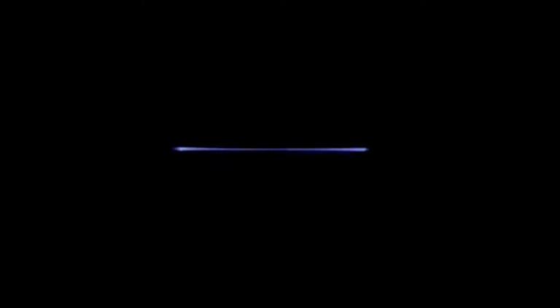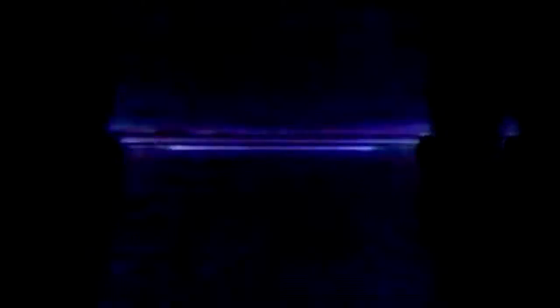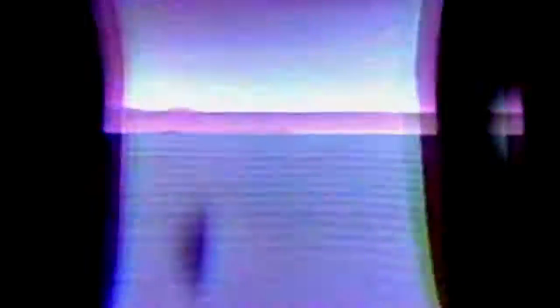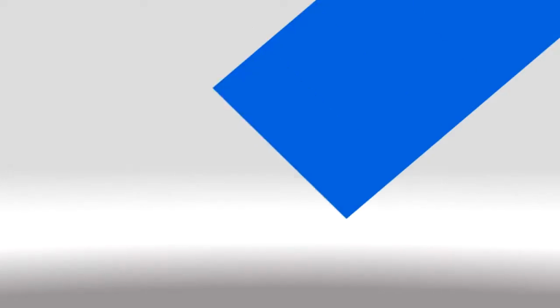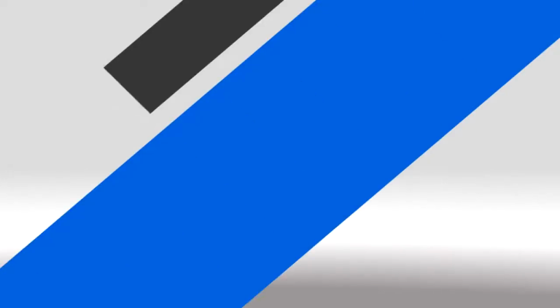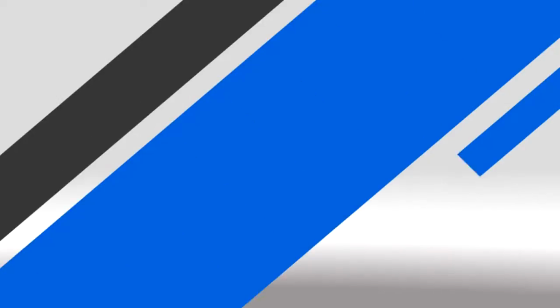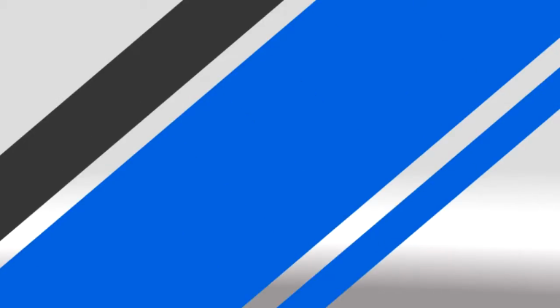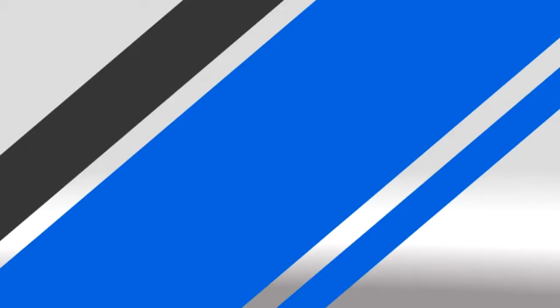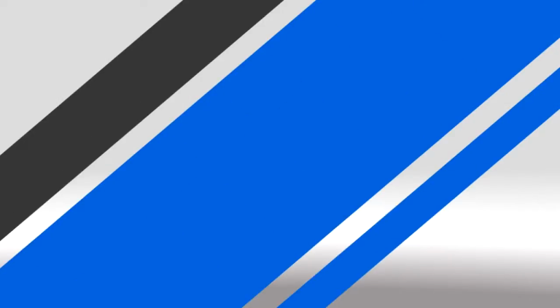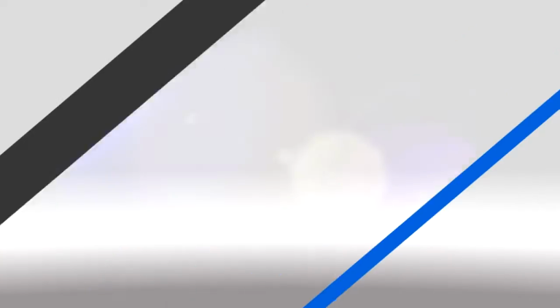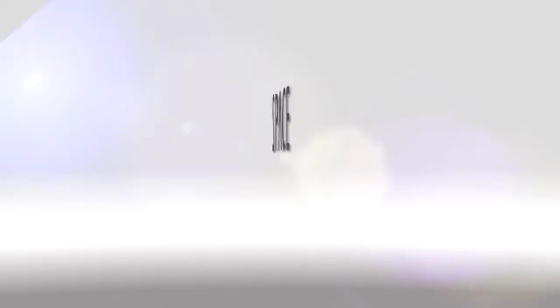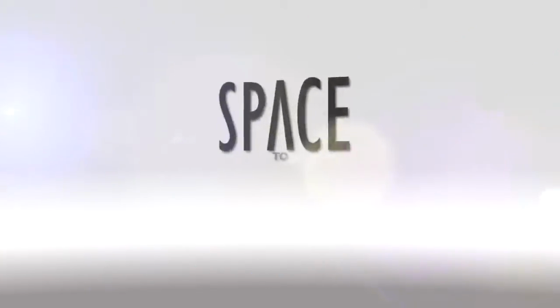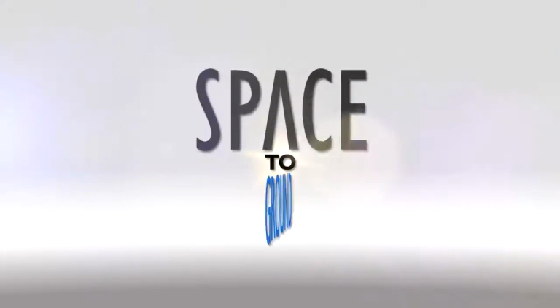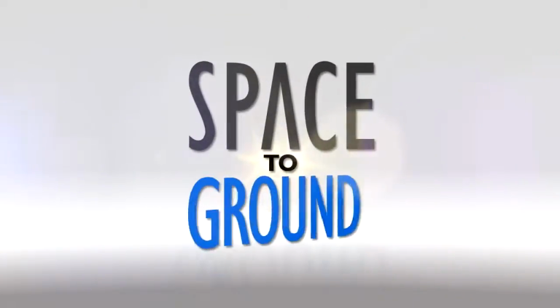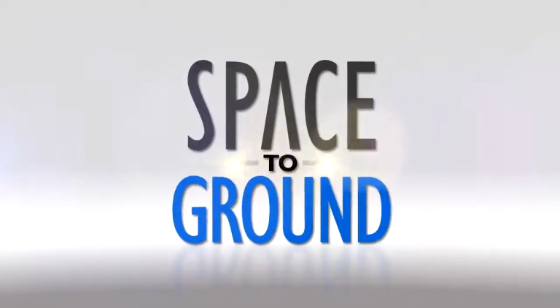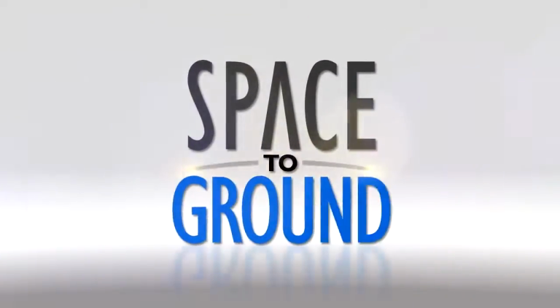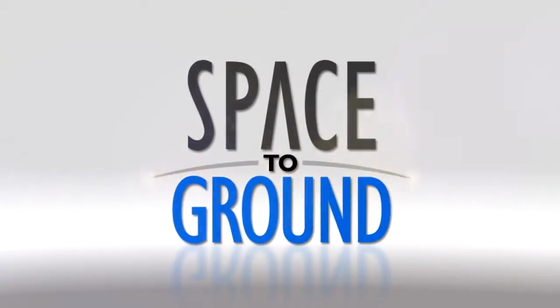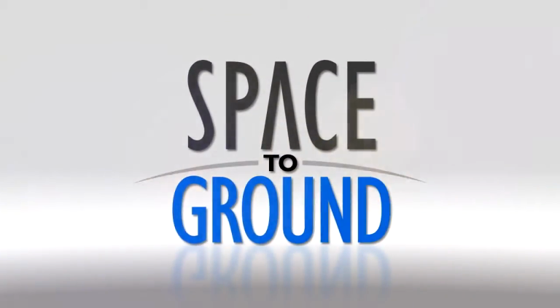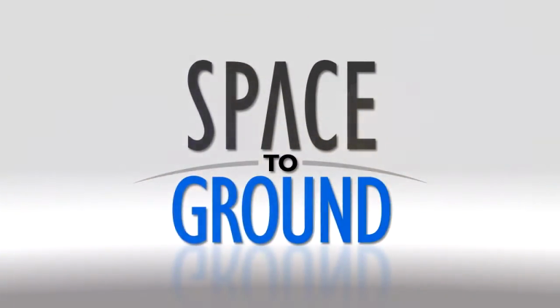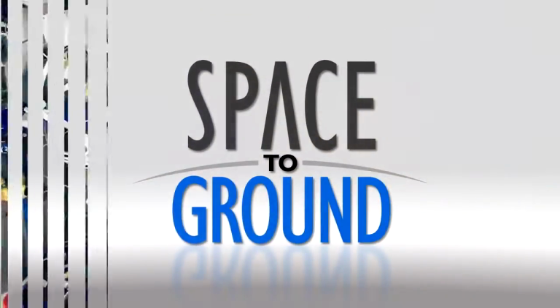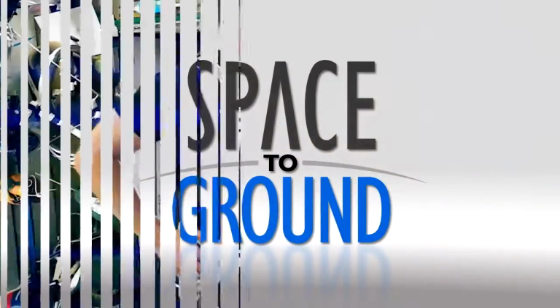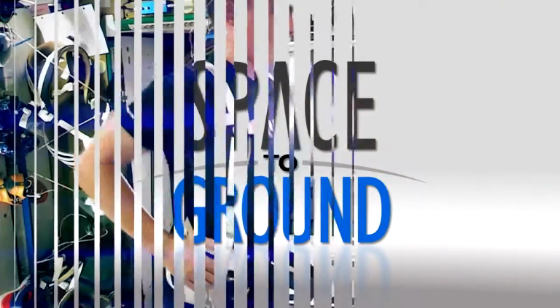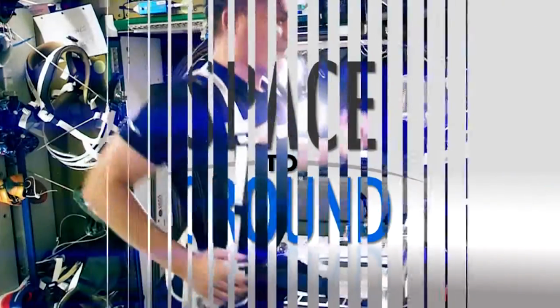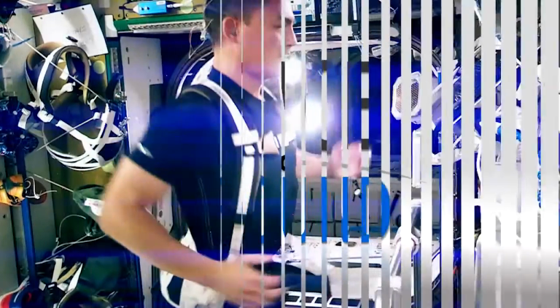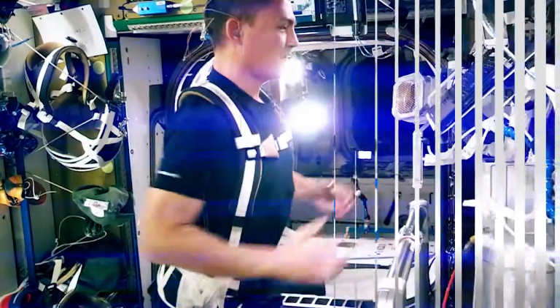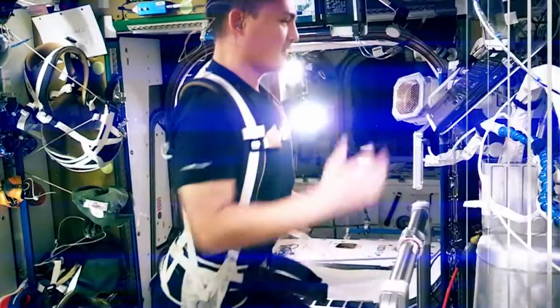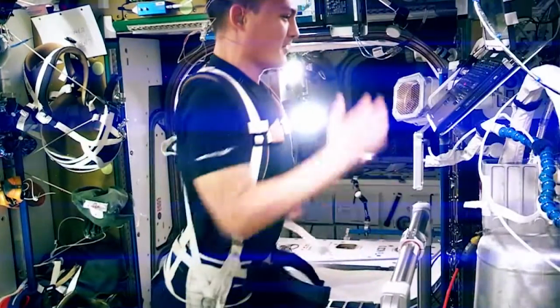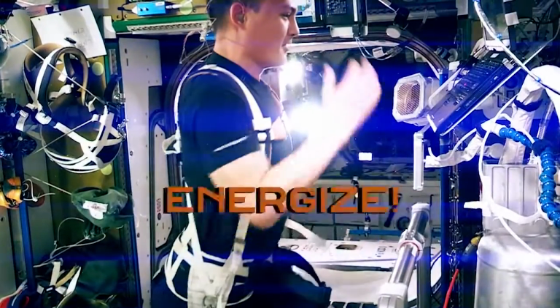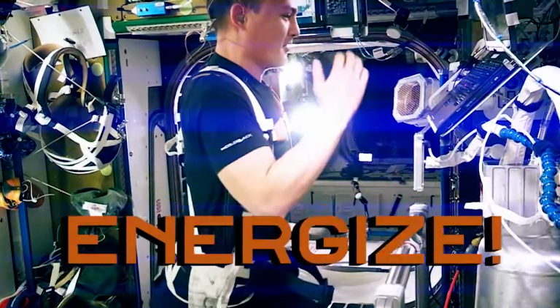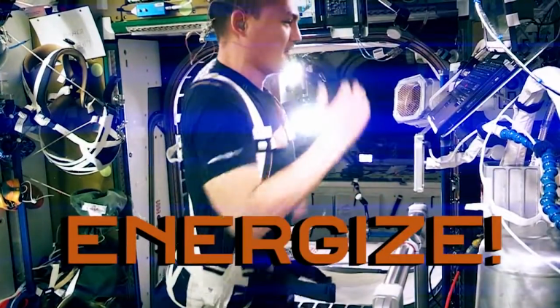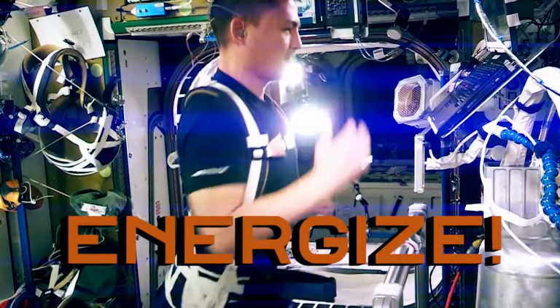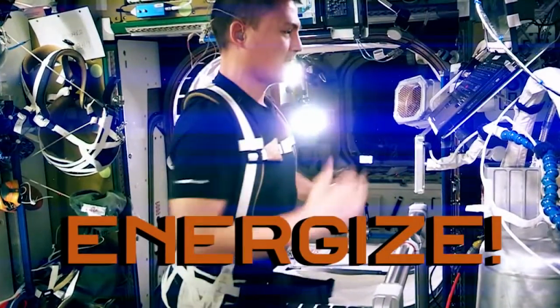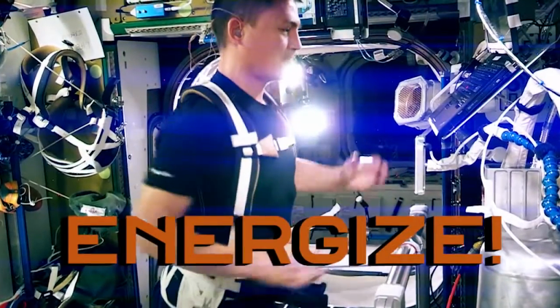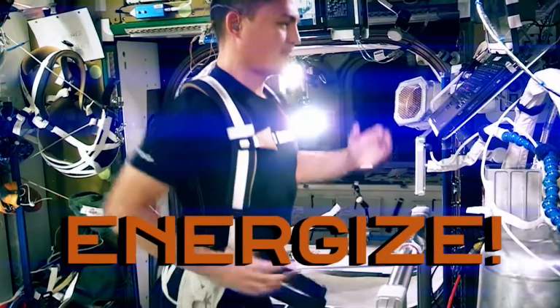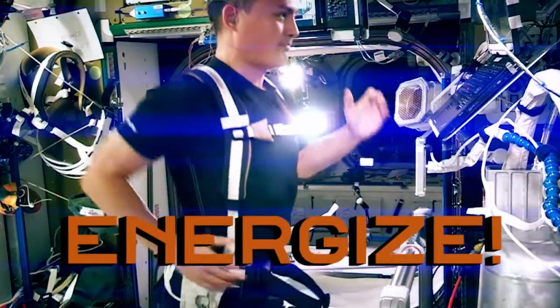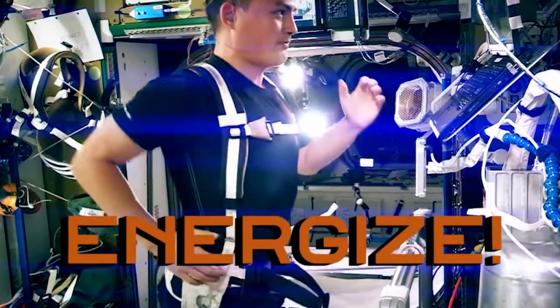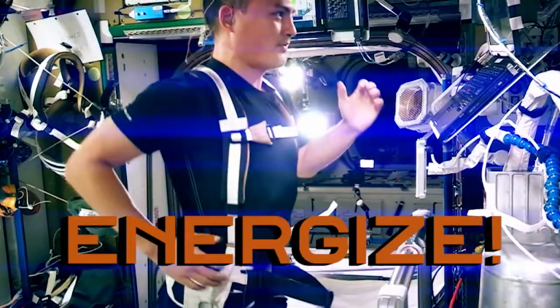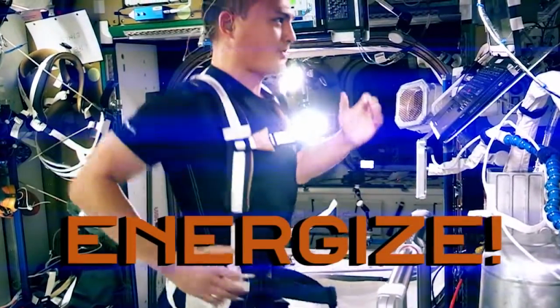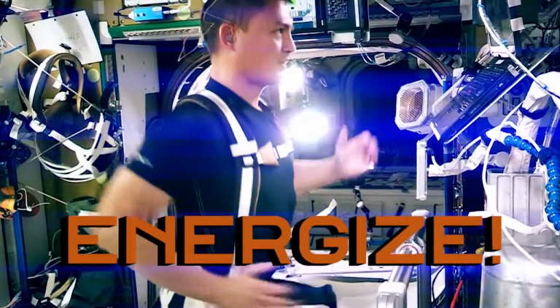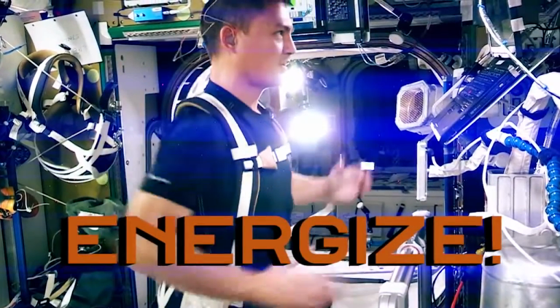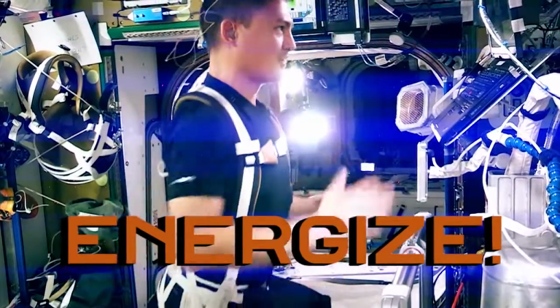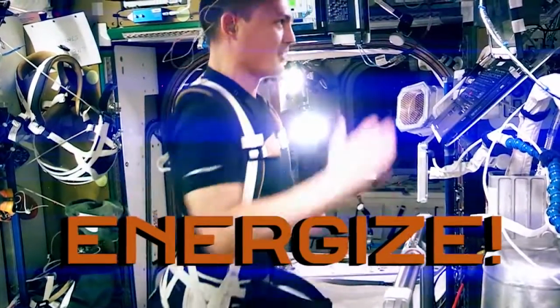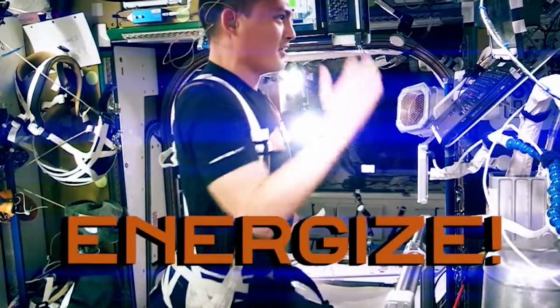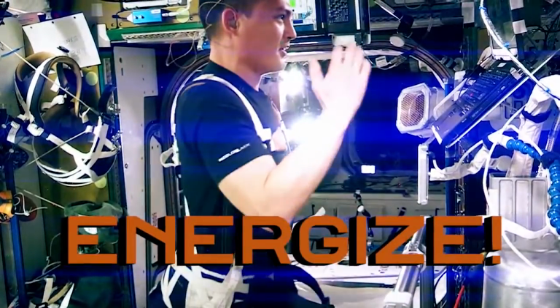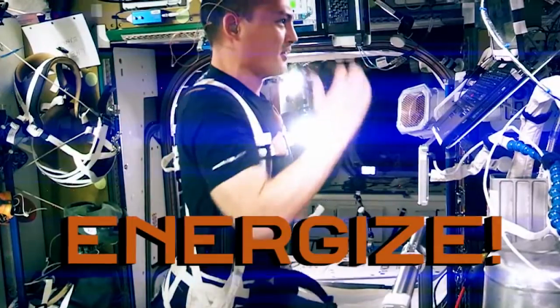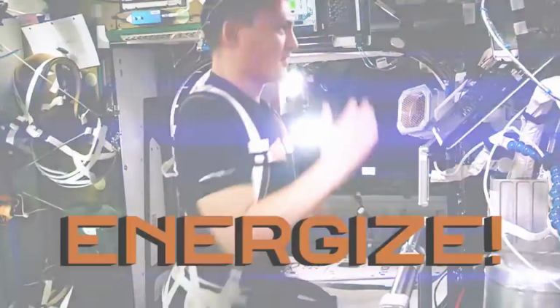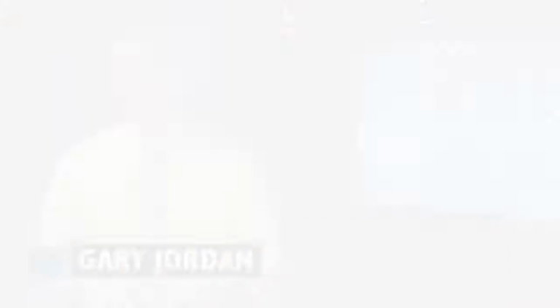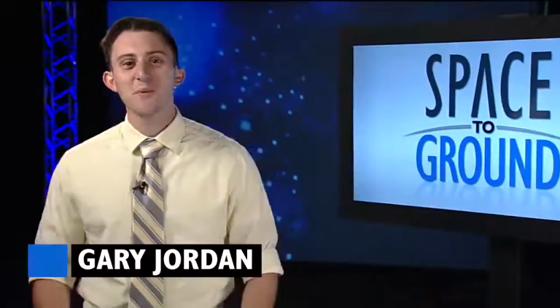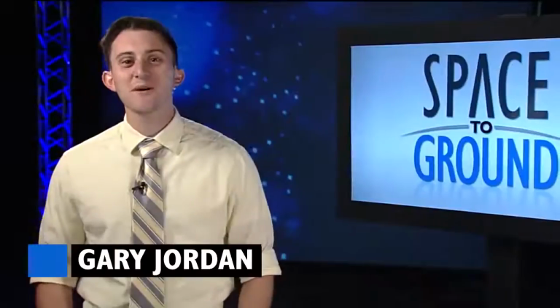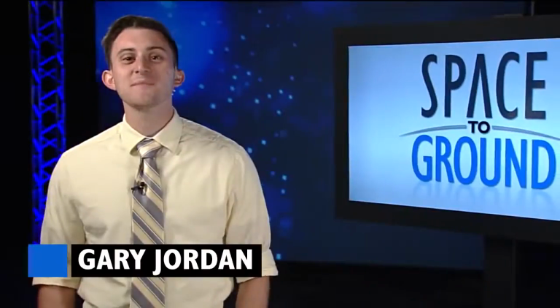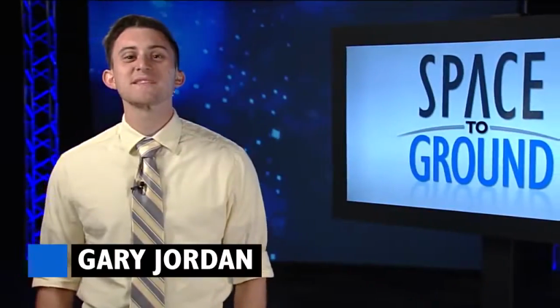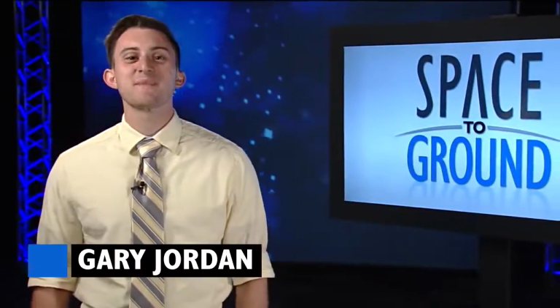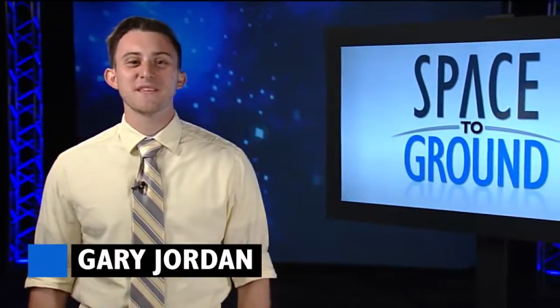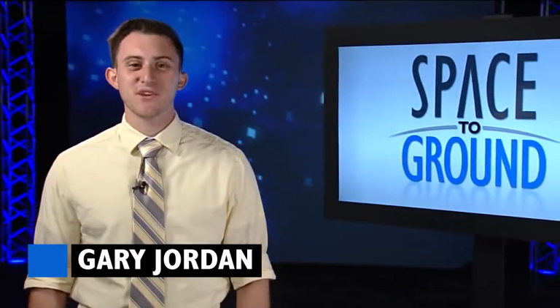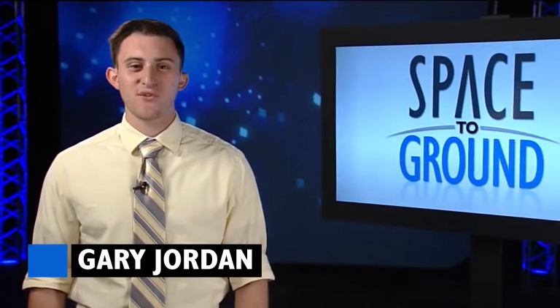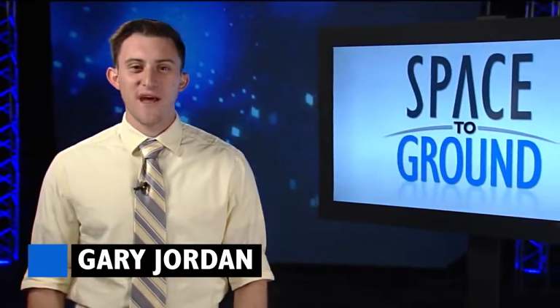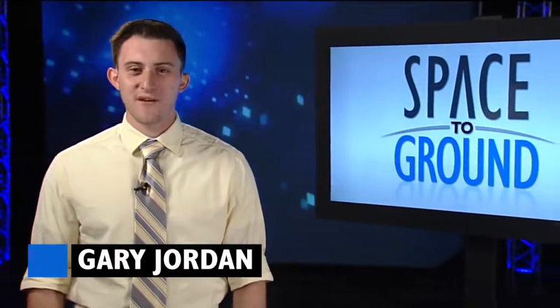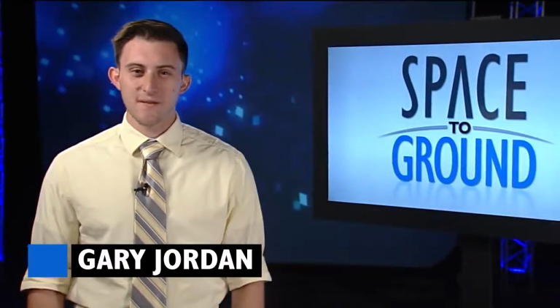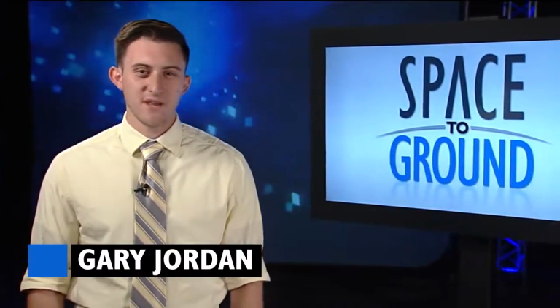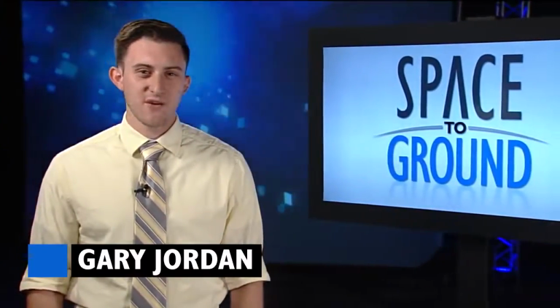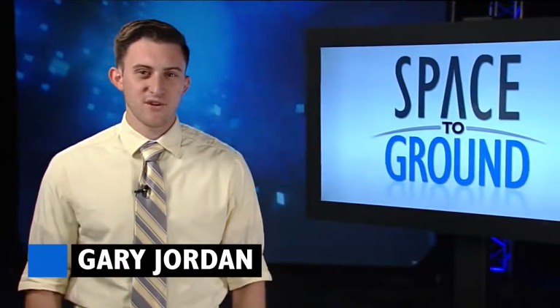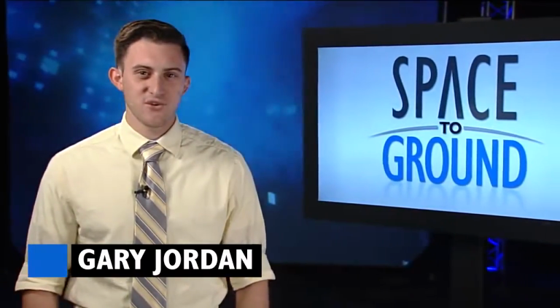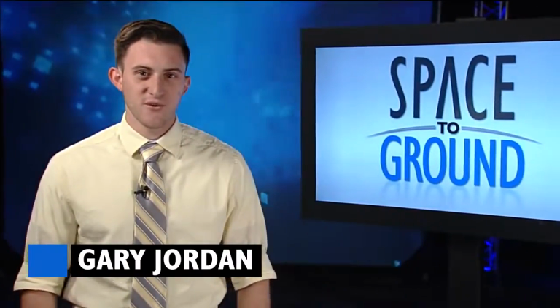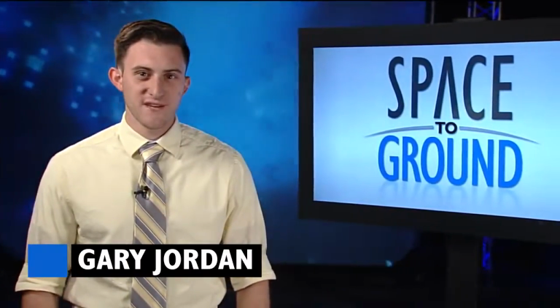Houston Station on Space to Ground. Energize! Welcome to Space to Ground. I'm Gary Jordan.